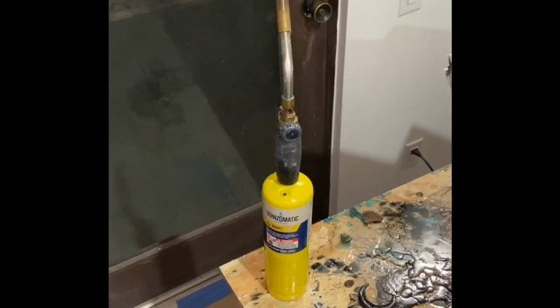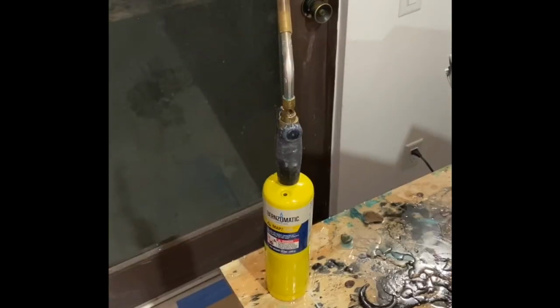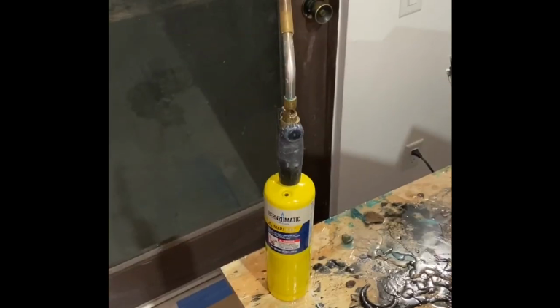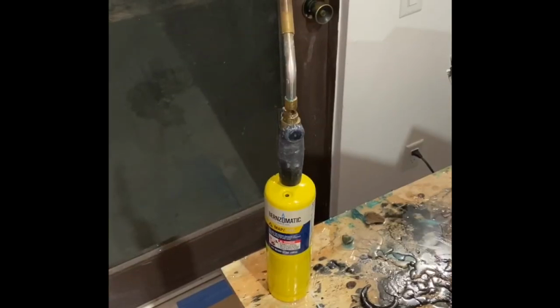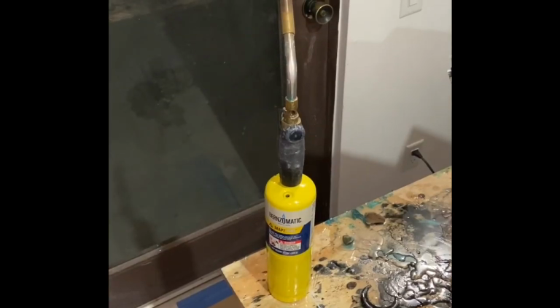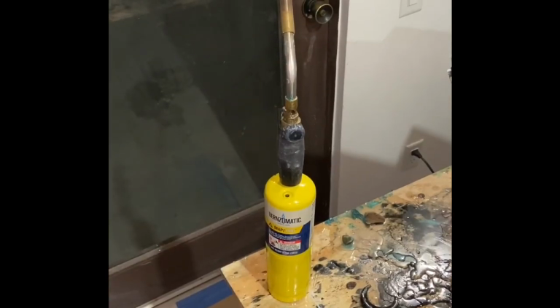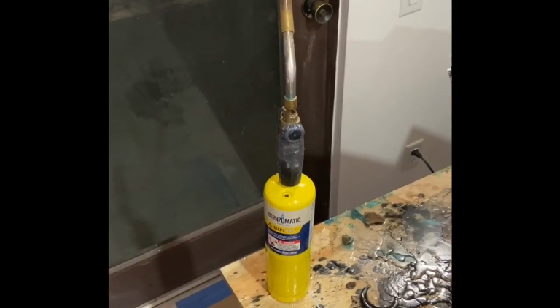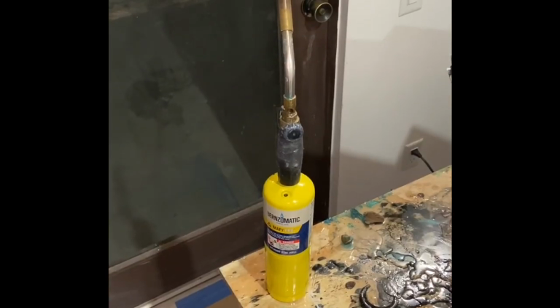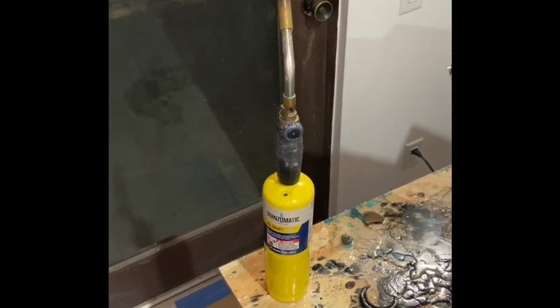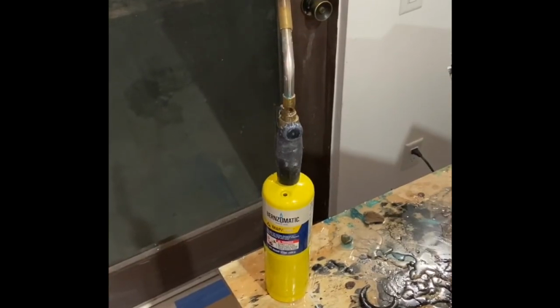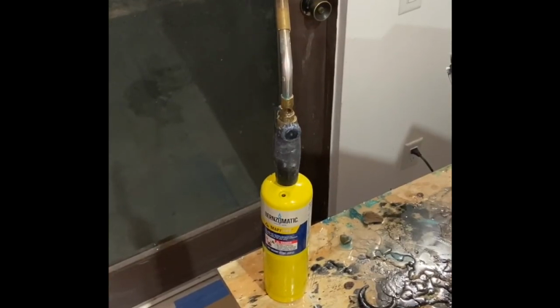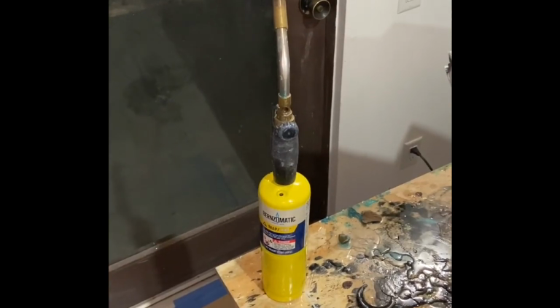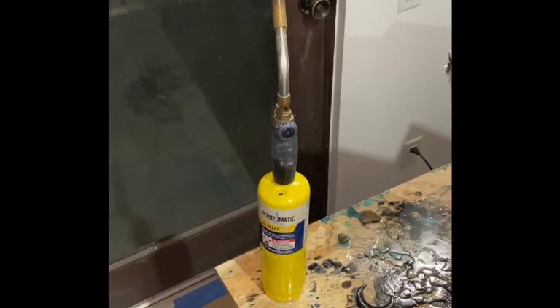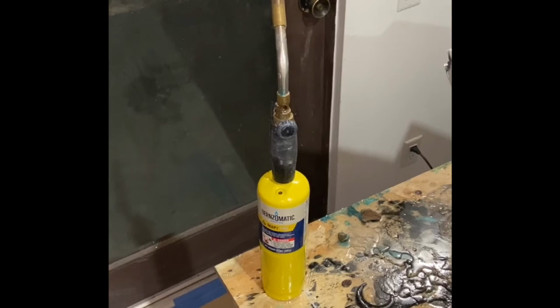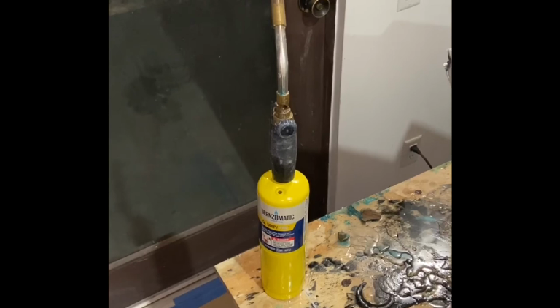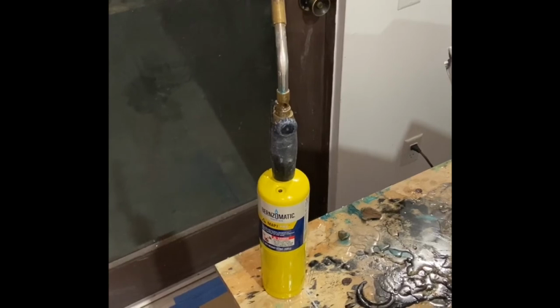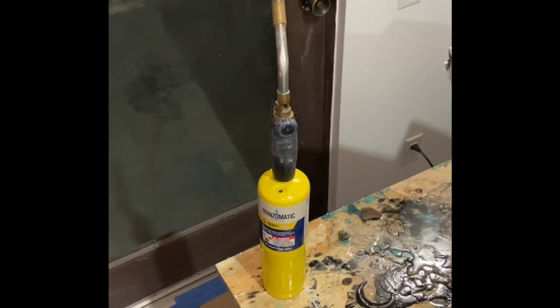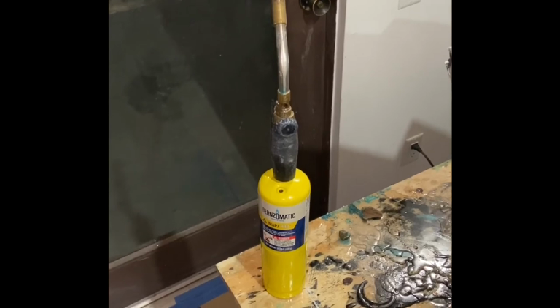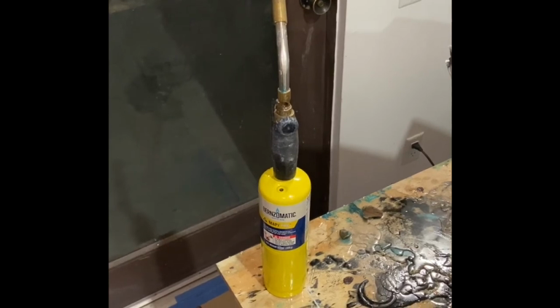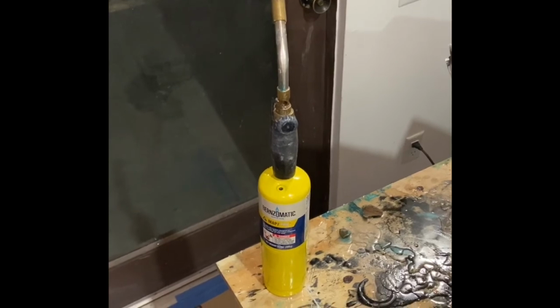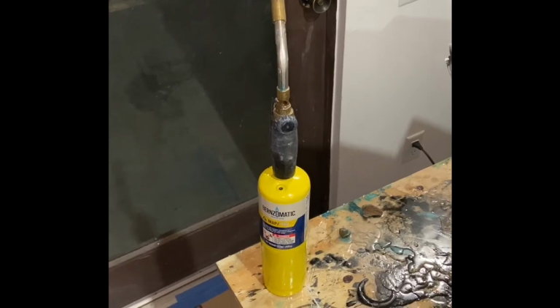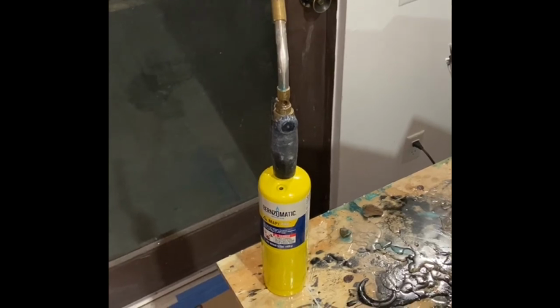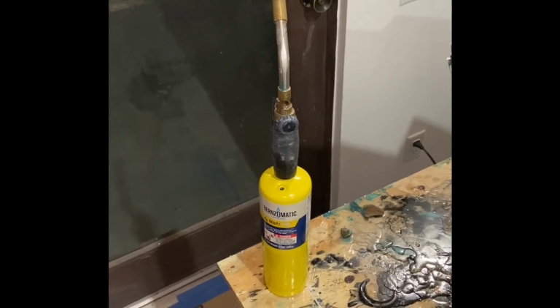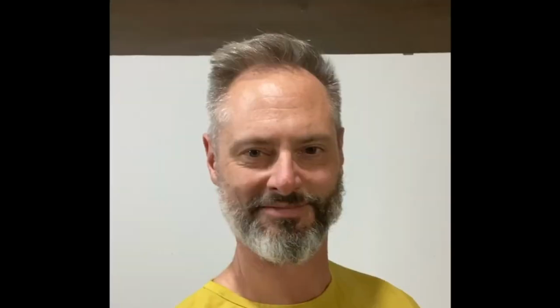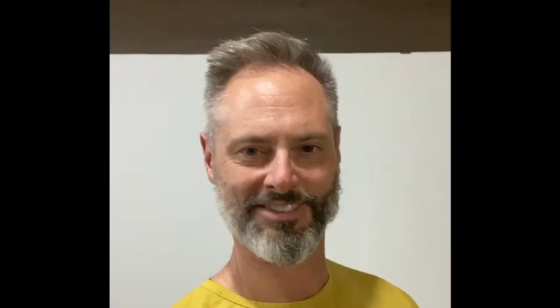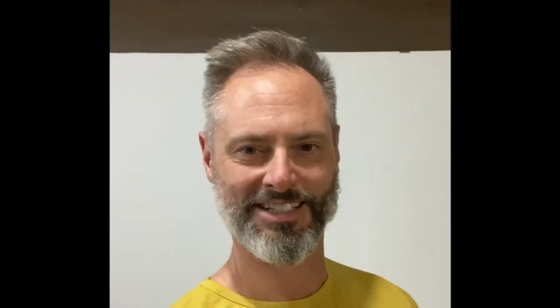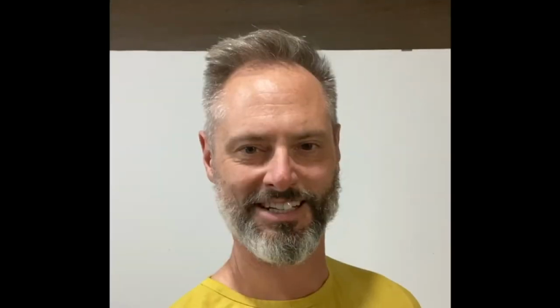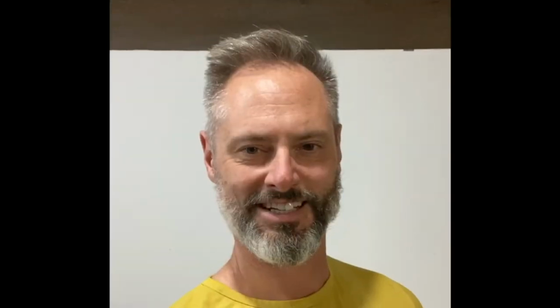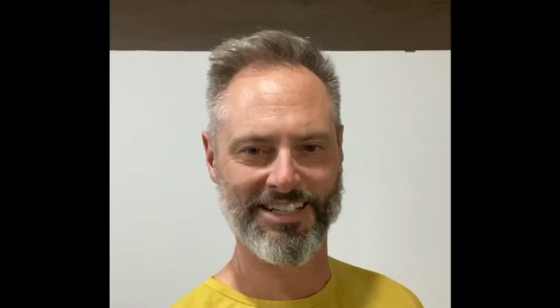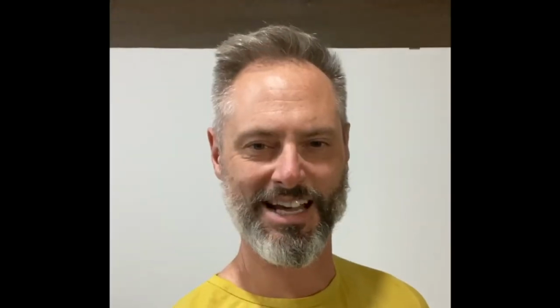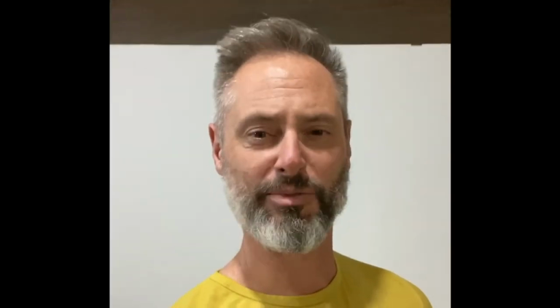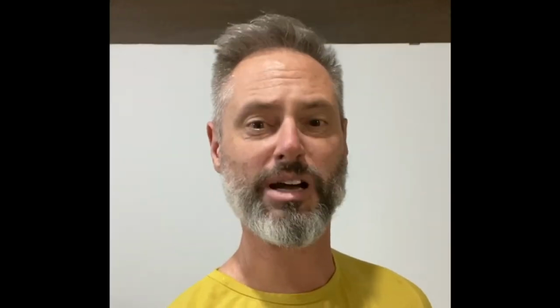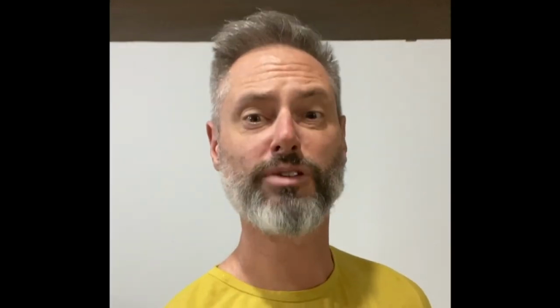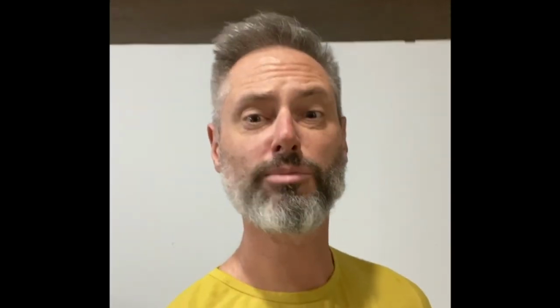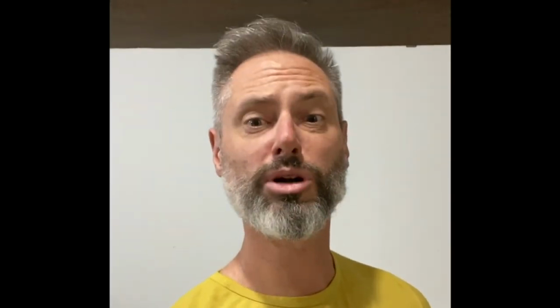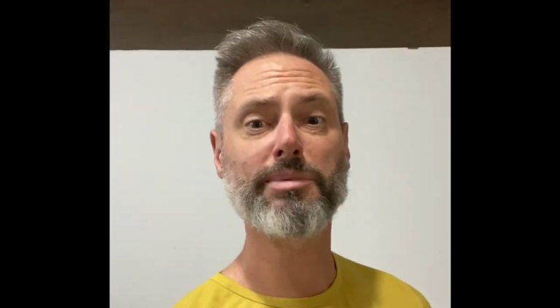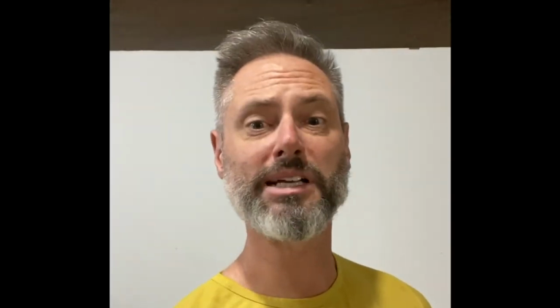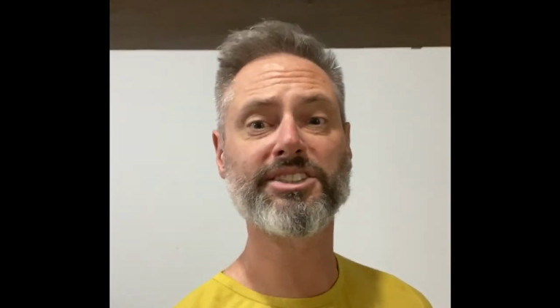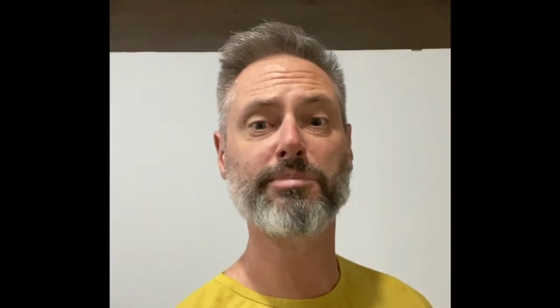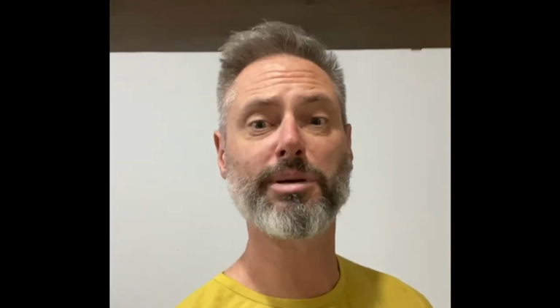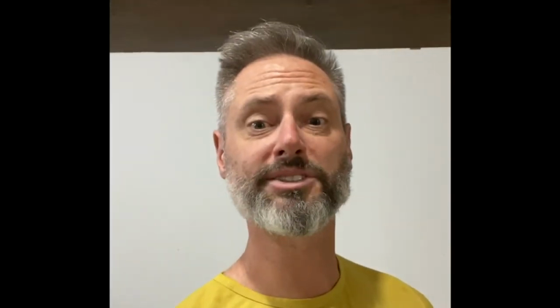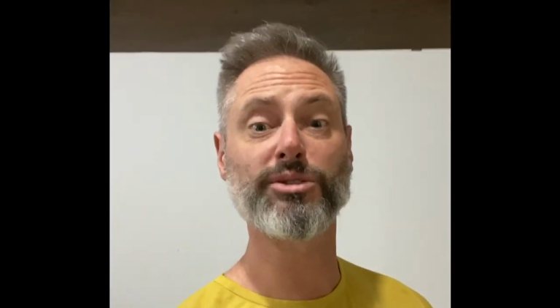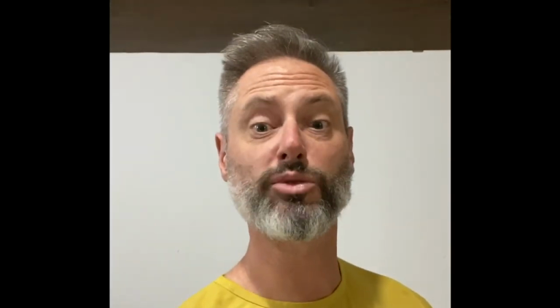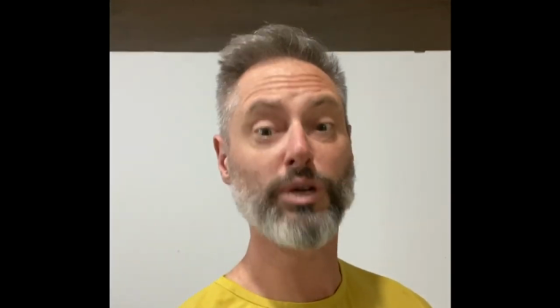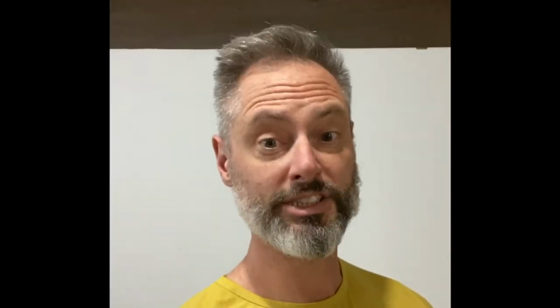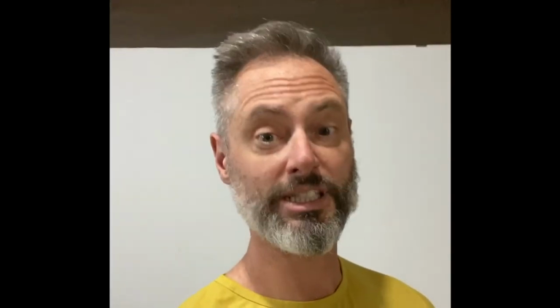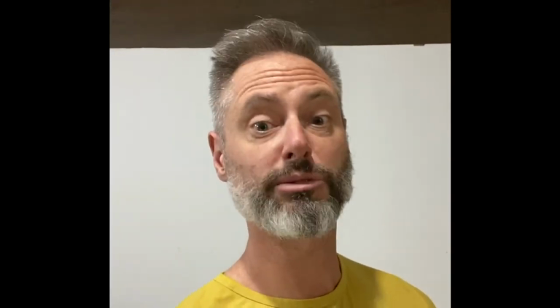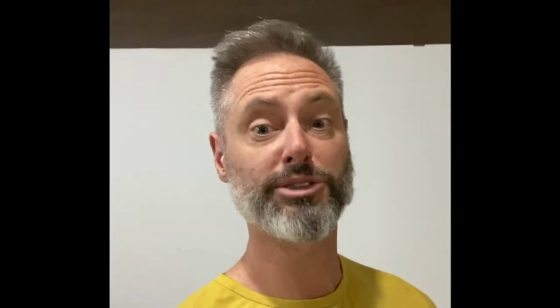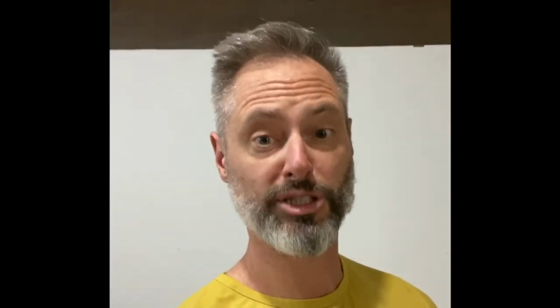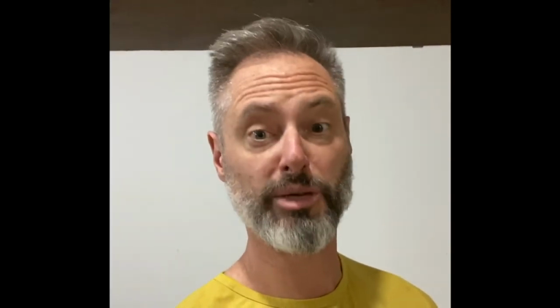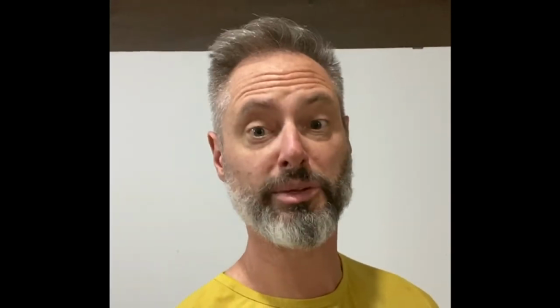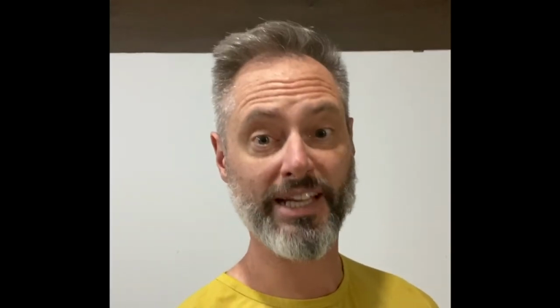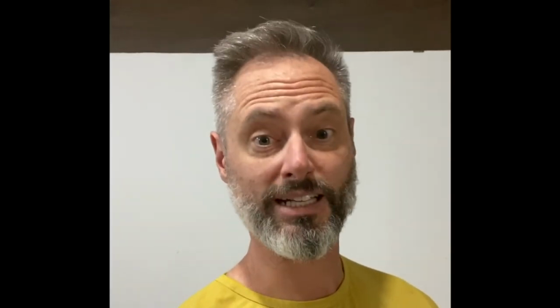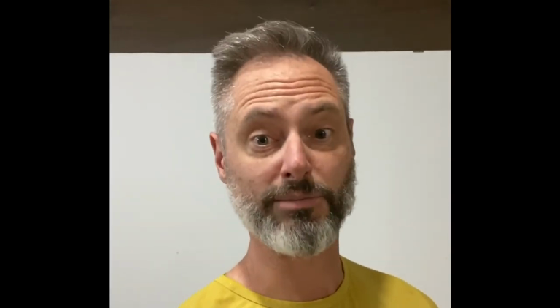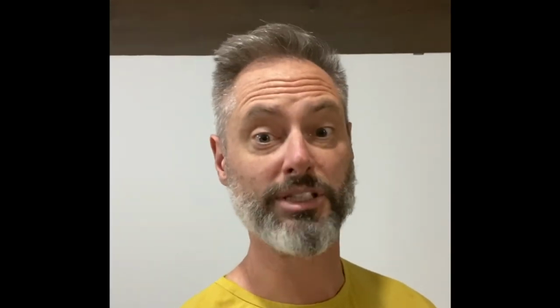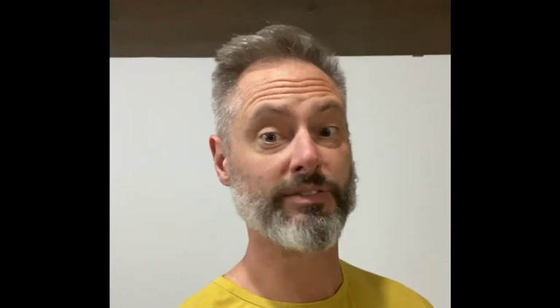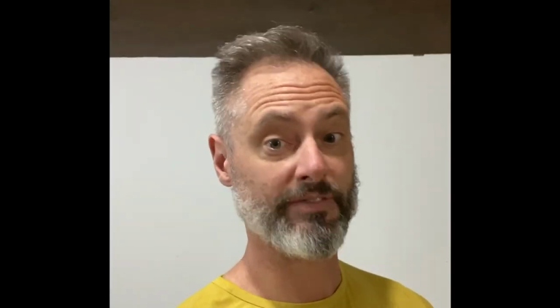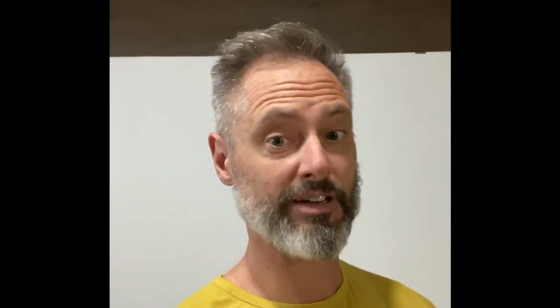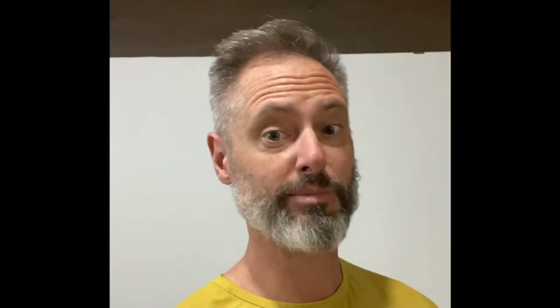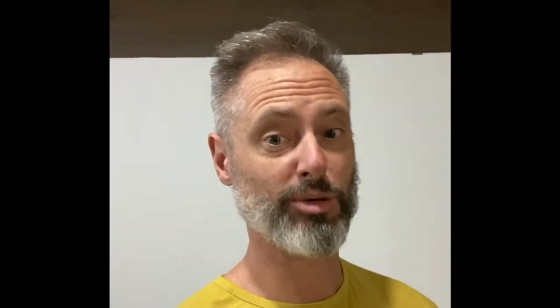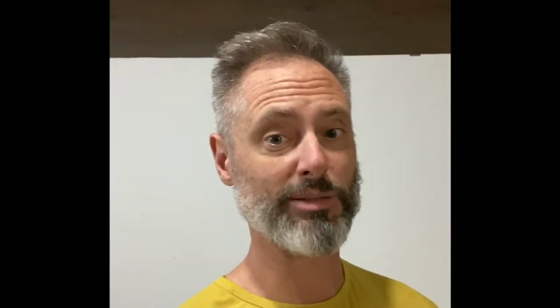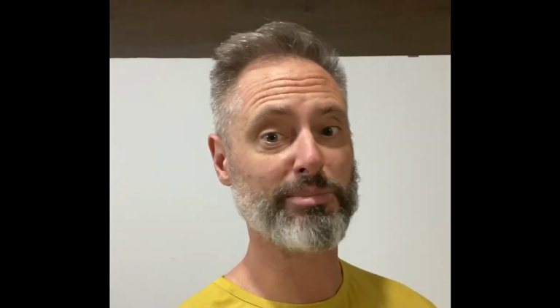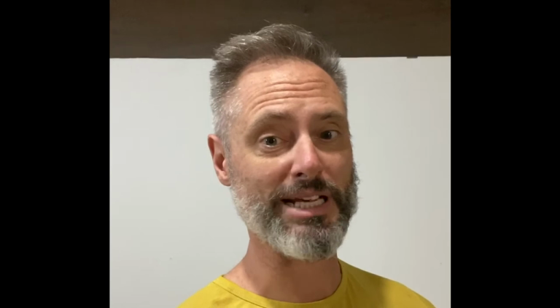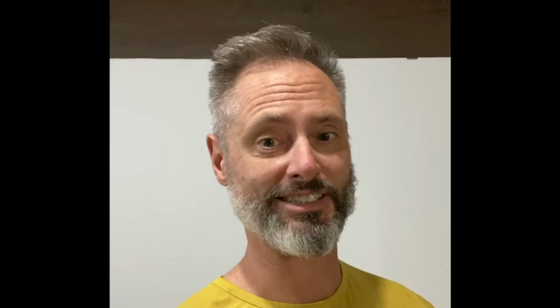And finally we have our blowtorch. And we have one more piece of the puzzle, which I will show you at the end, but it's a very important piece.